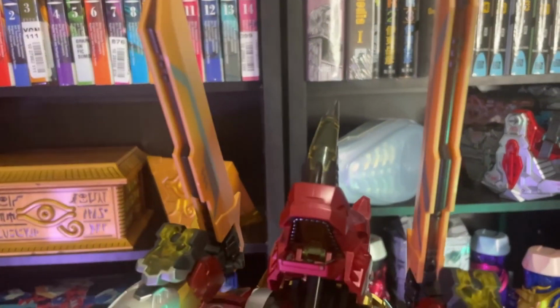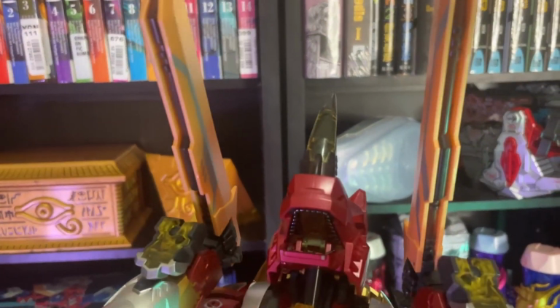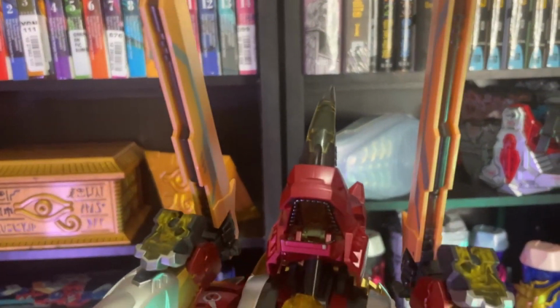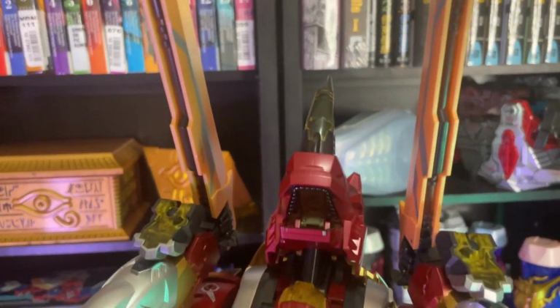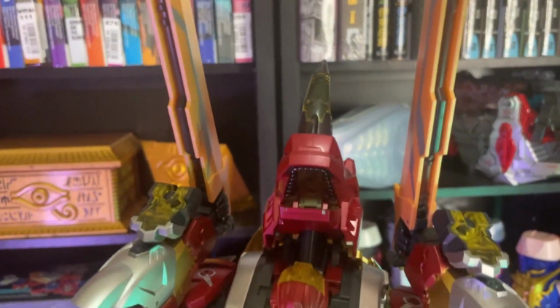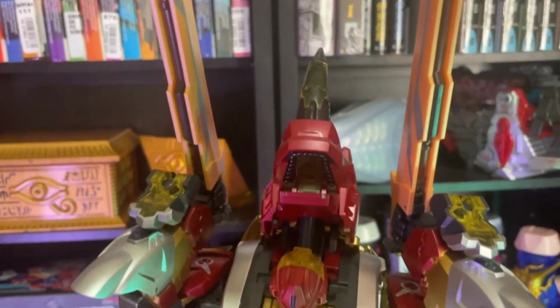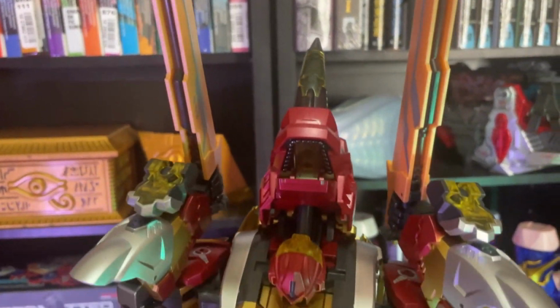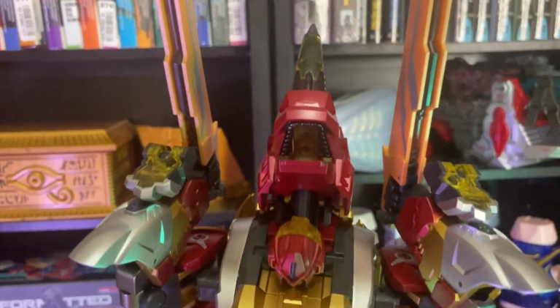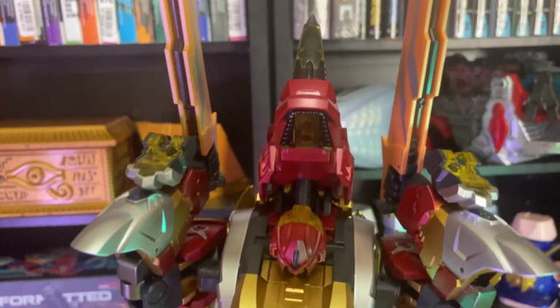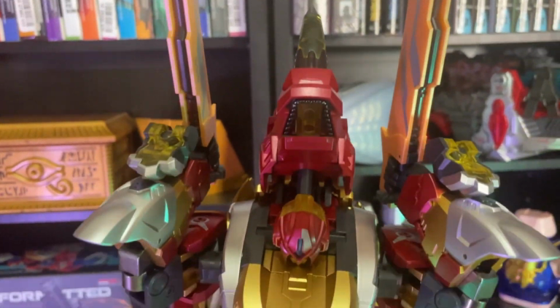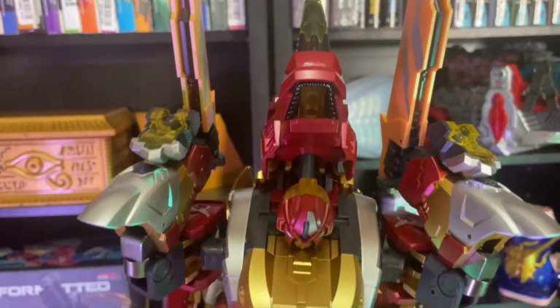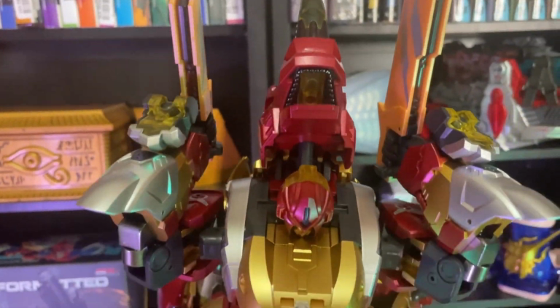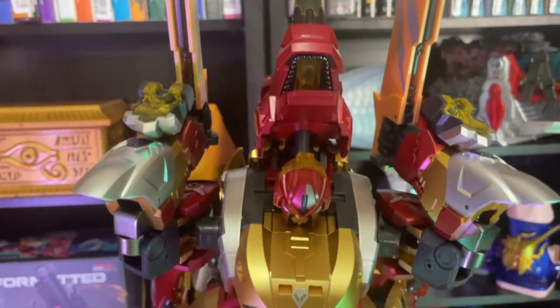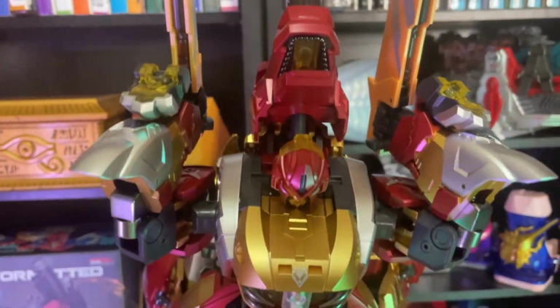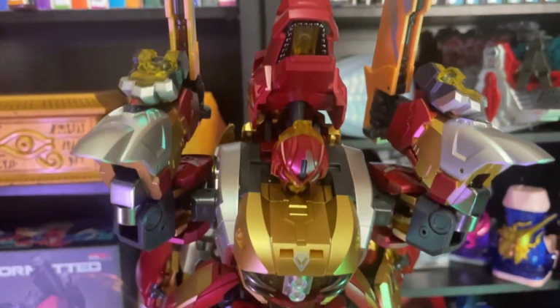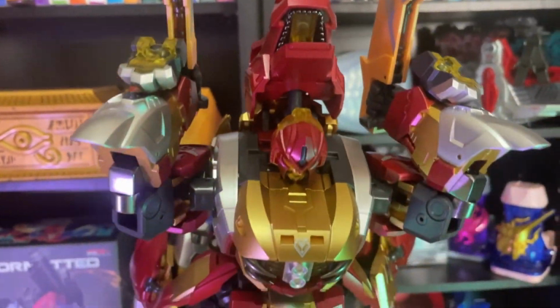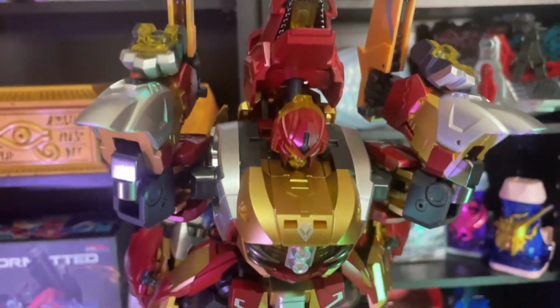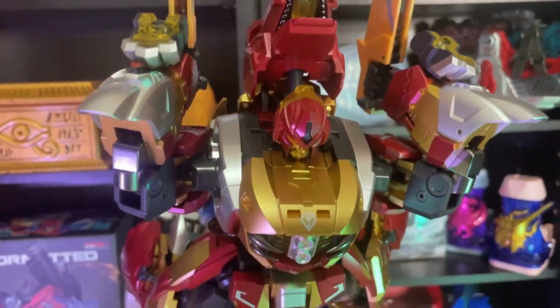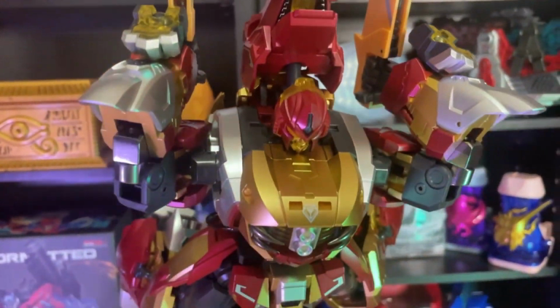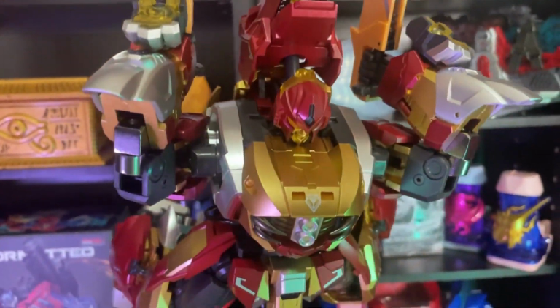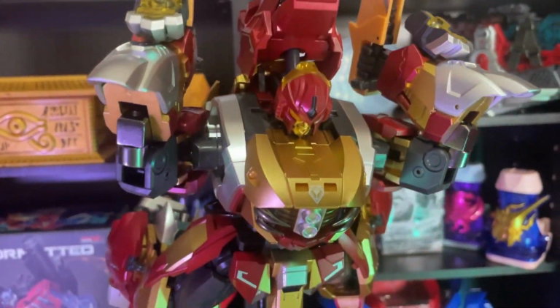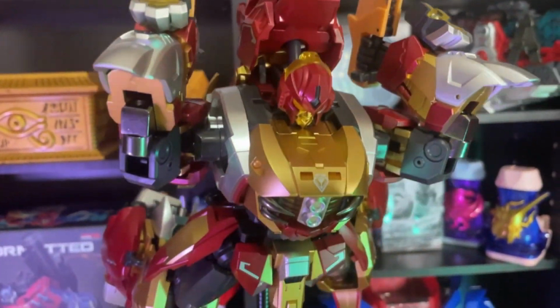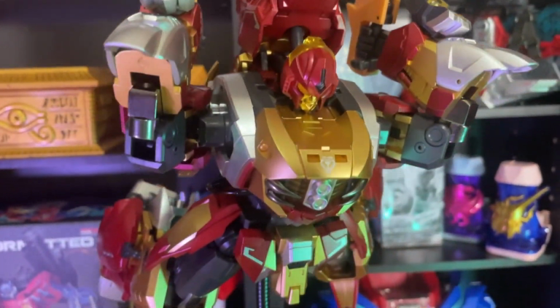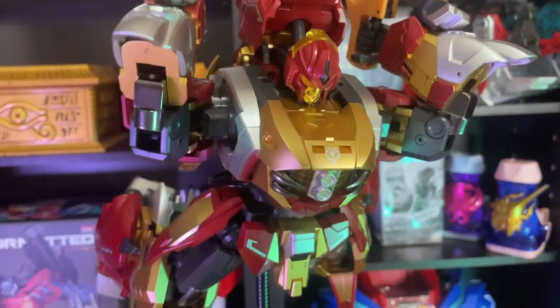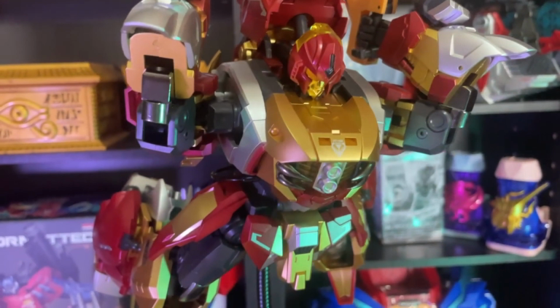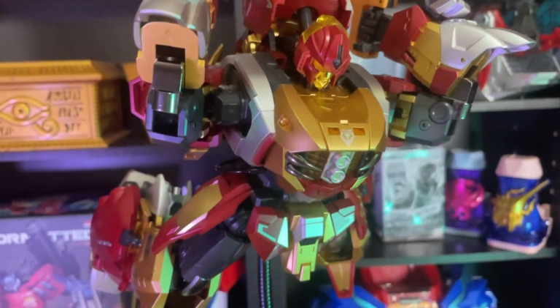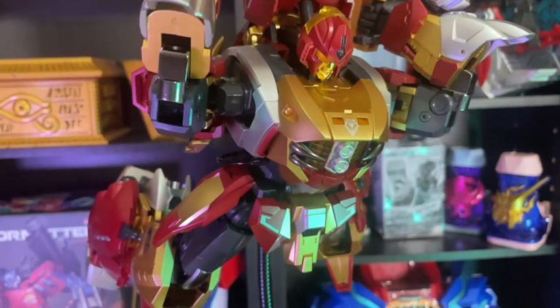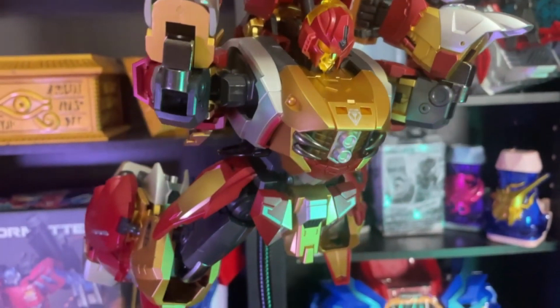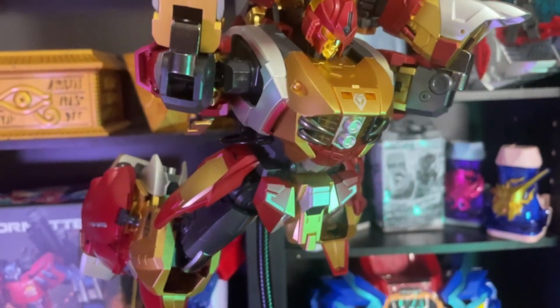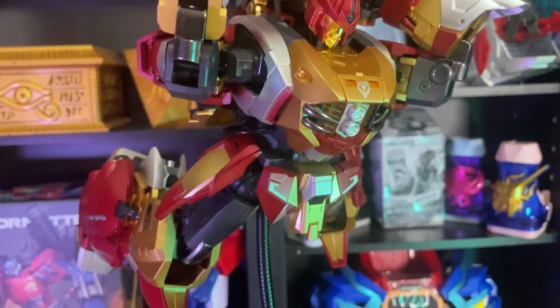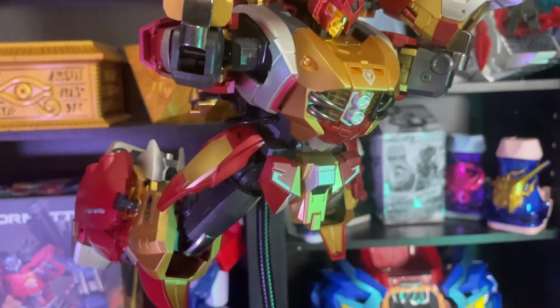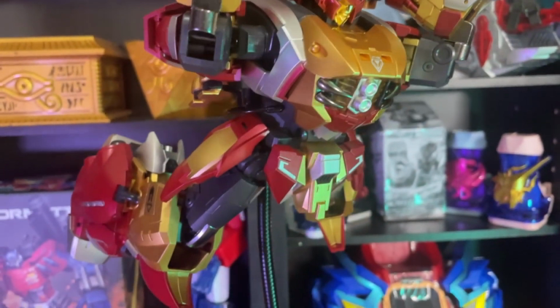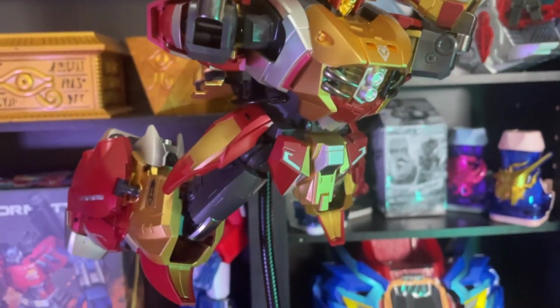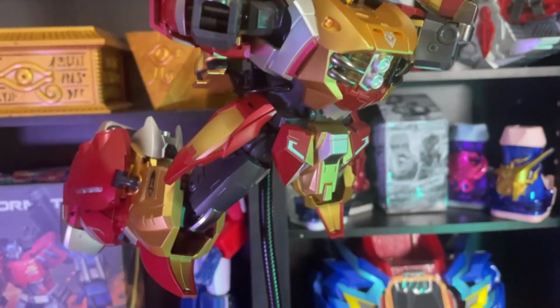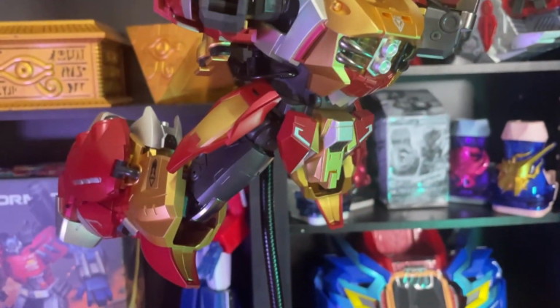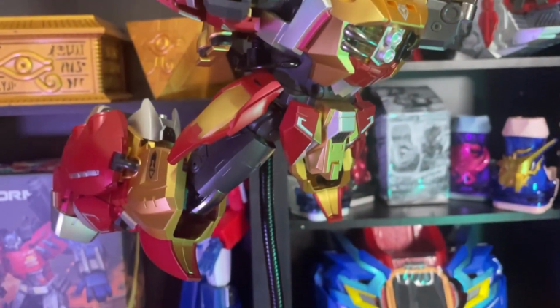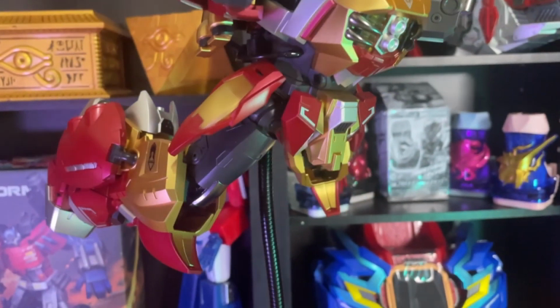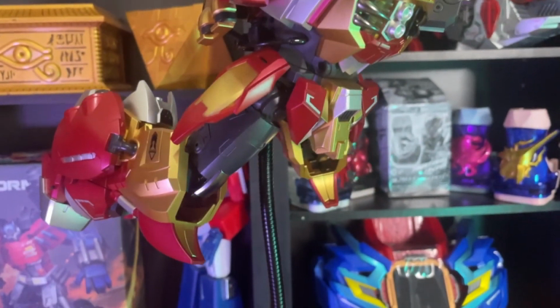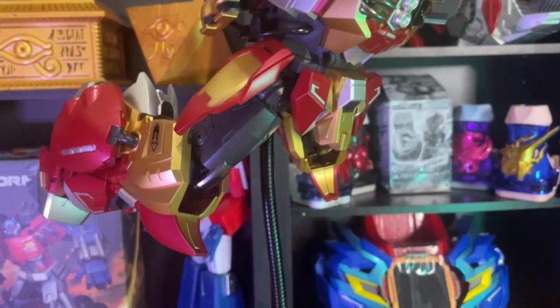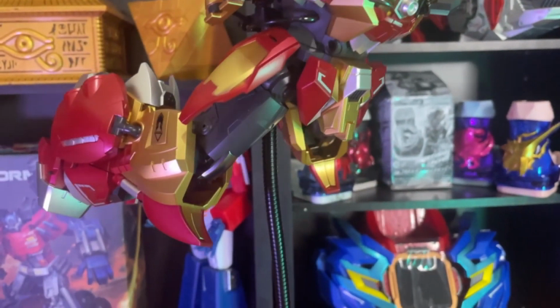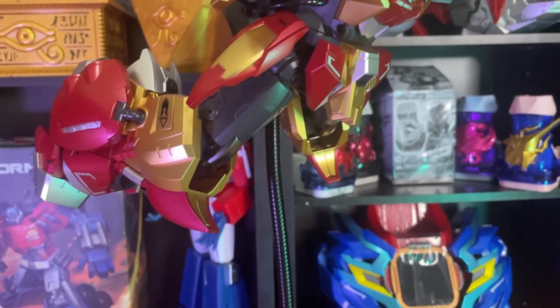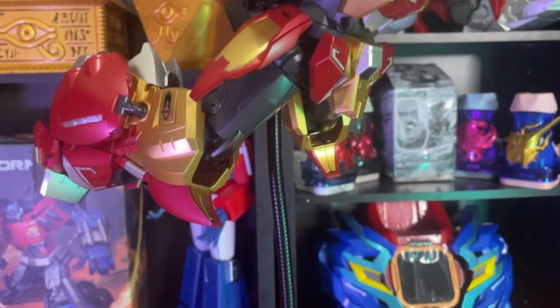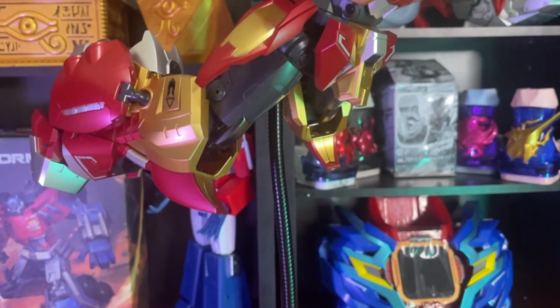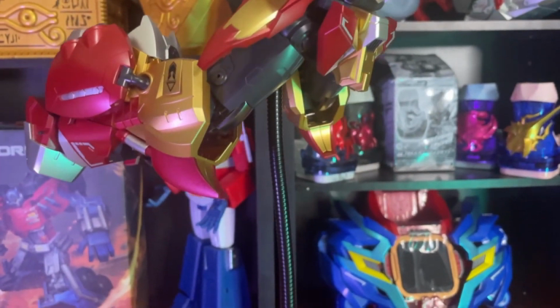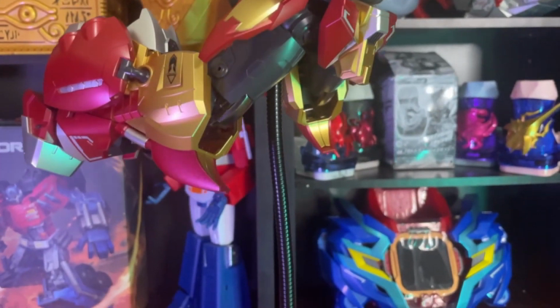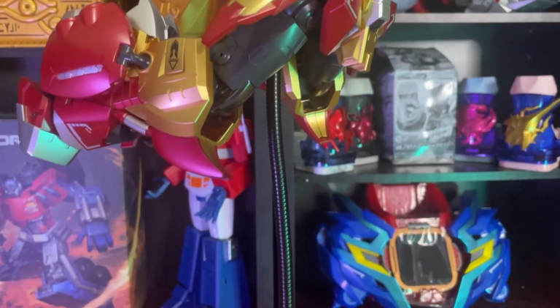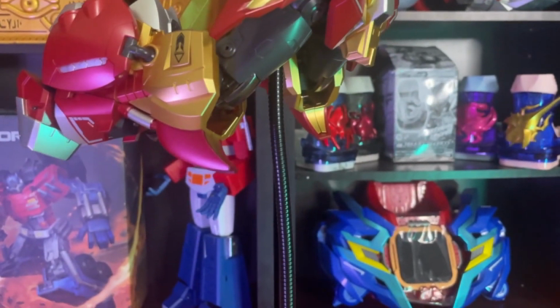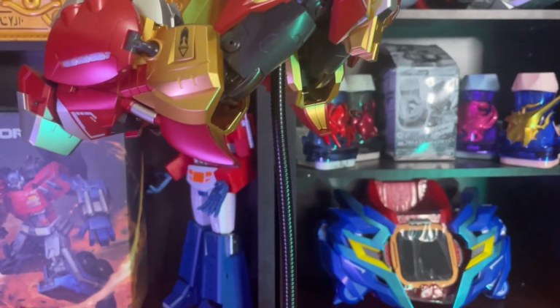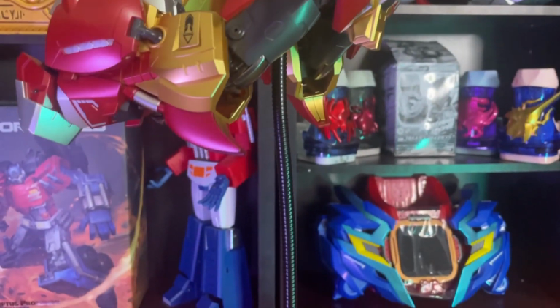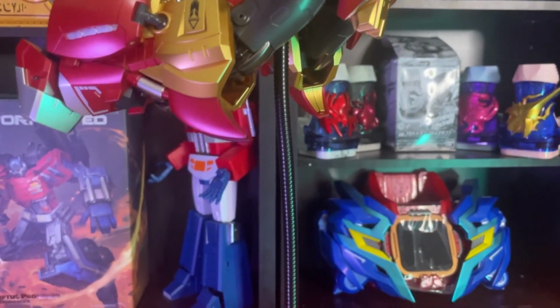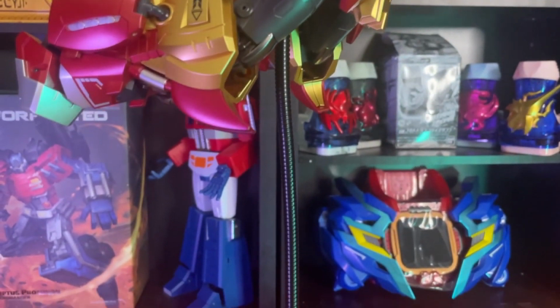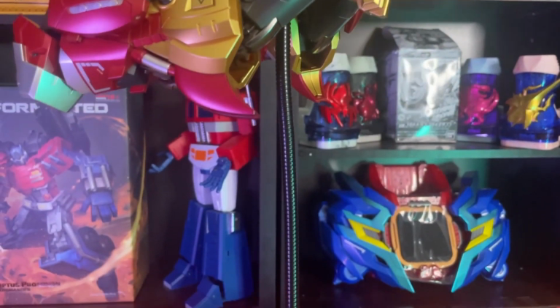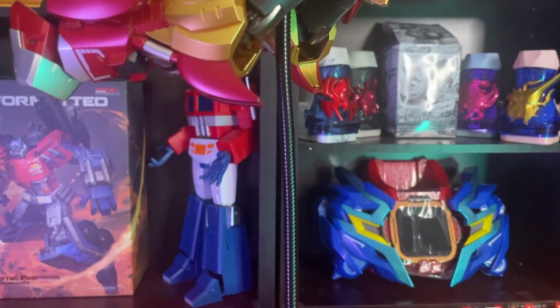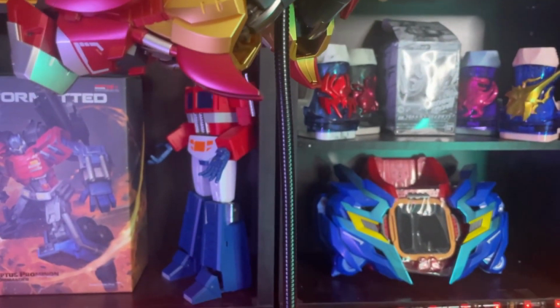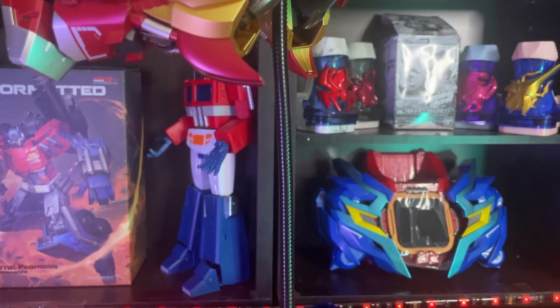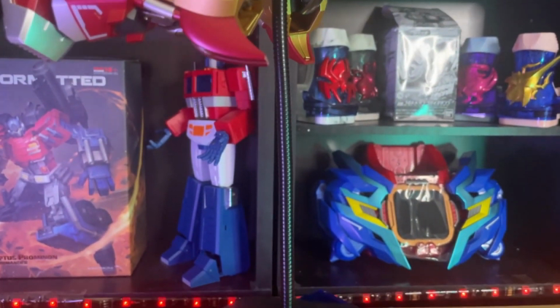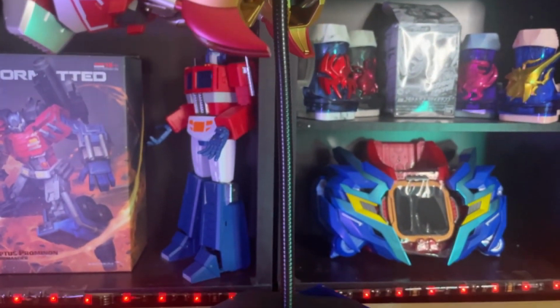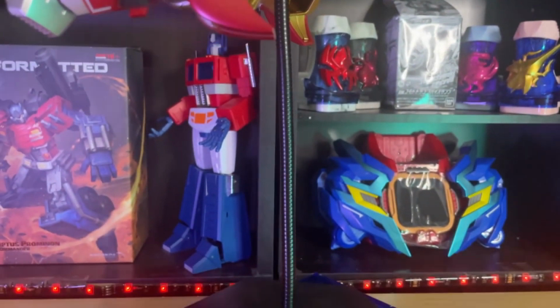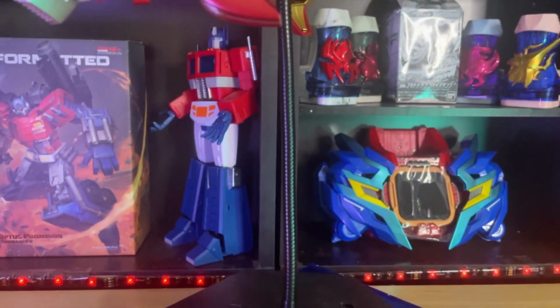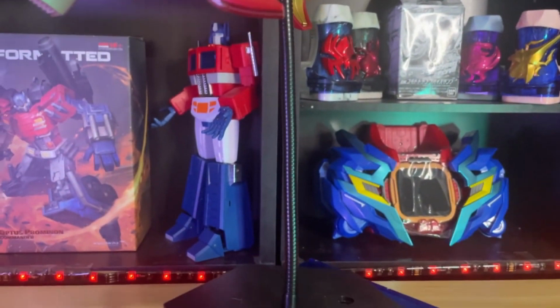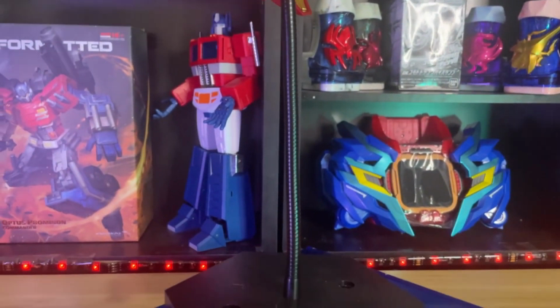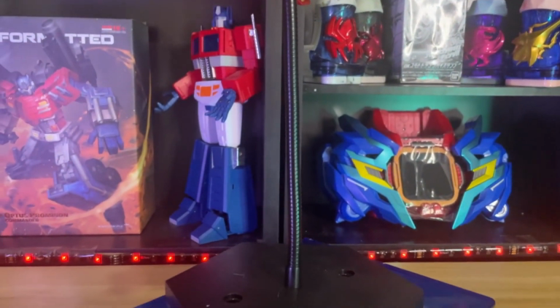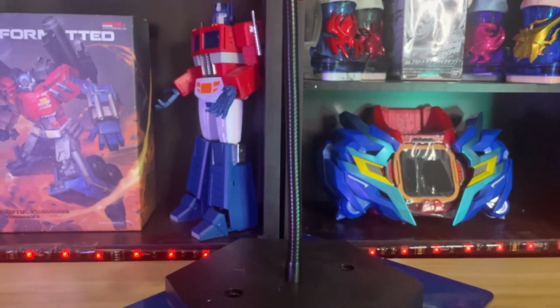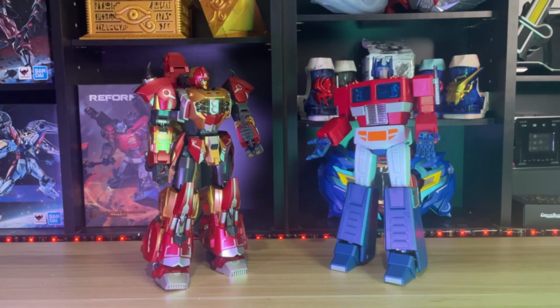Remember as well, that weight you're going to feel on this figure does come because of its die-cast metal. But let's do some size comparisons.